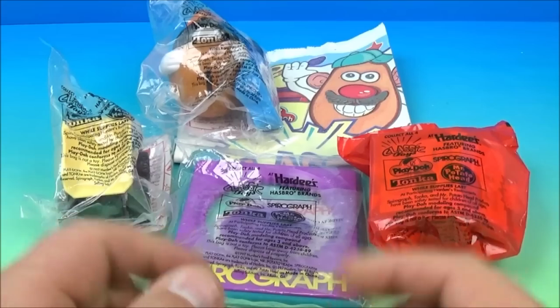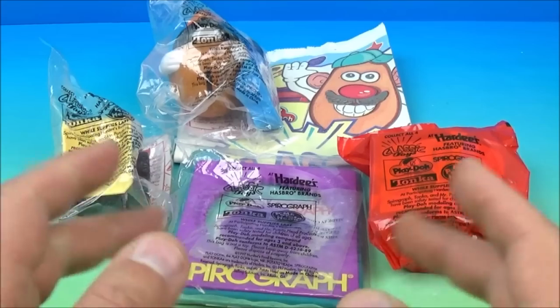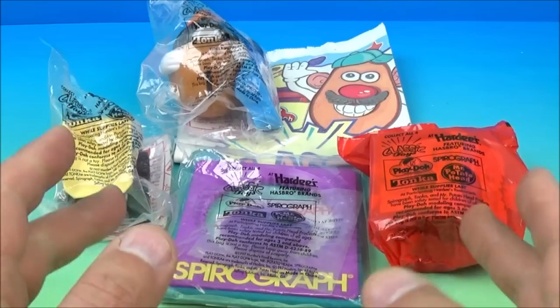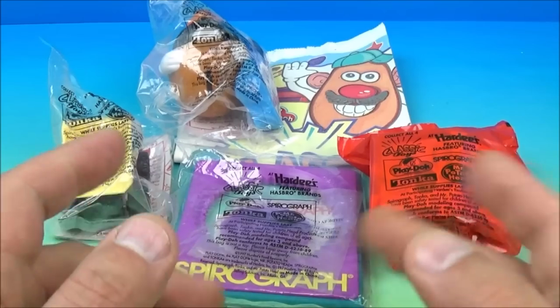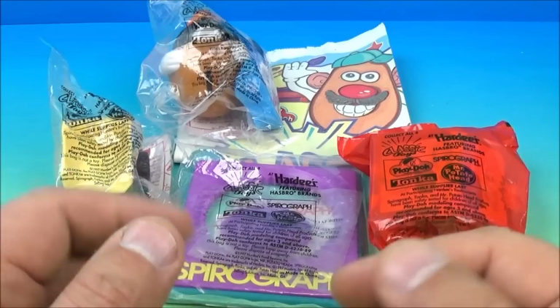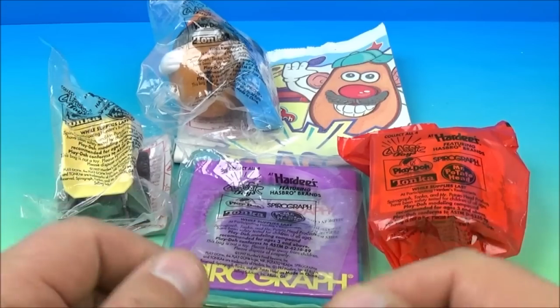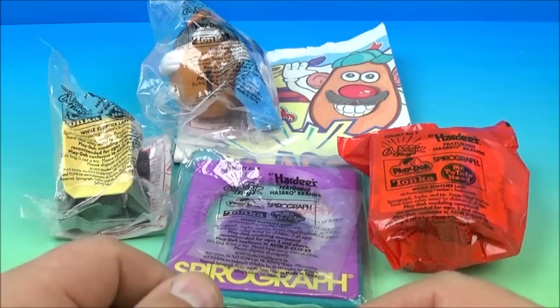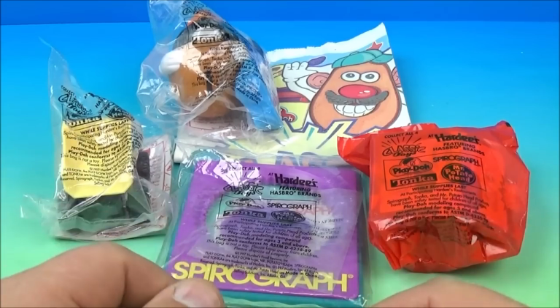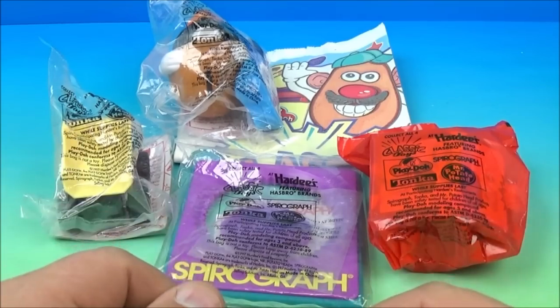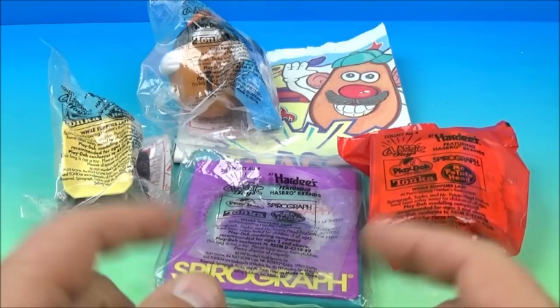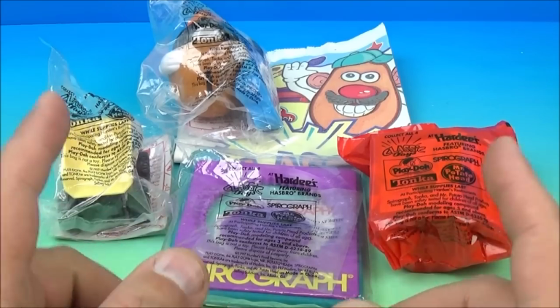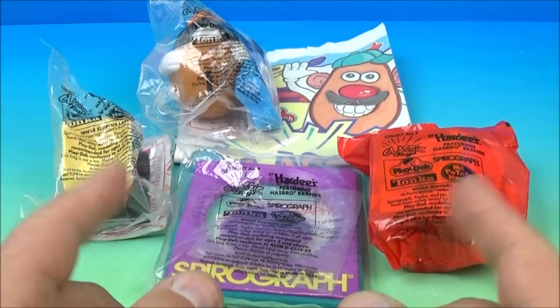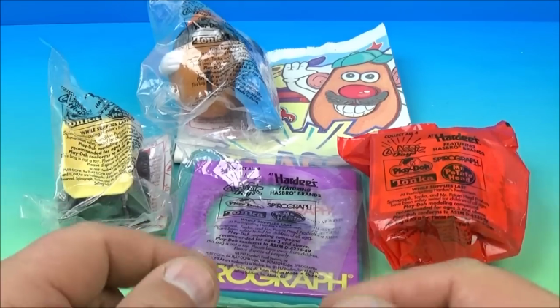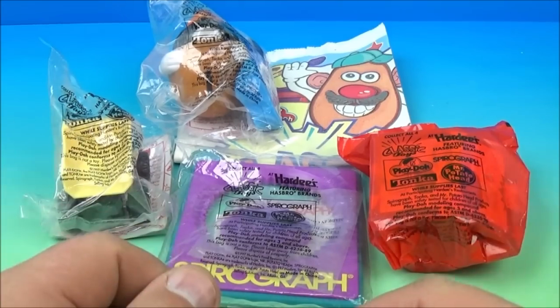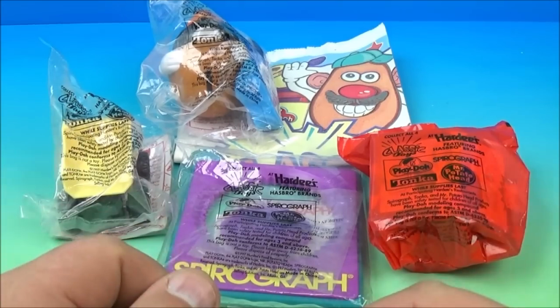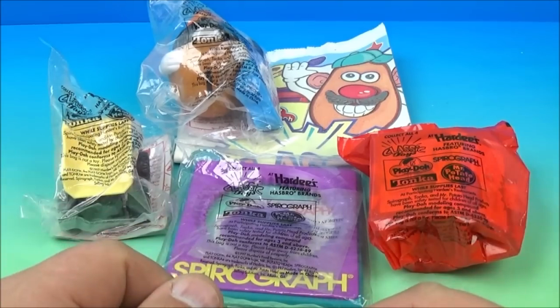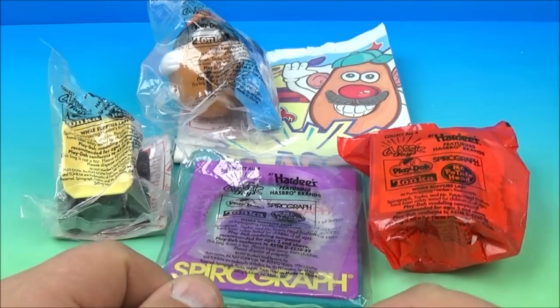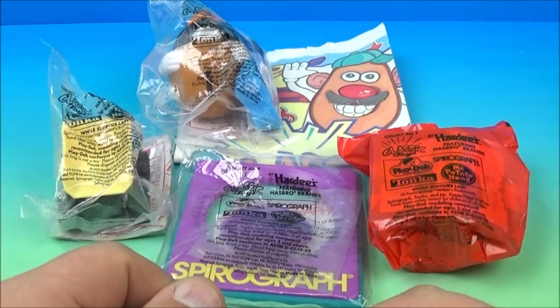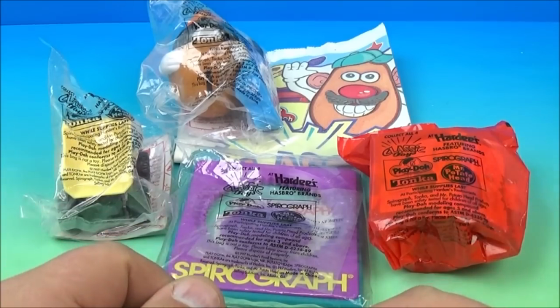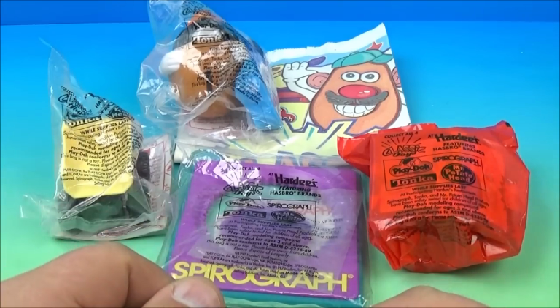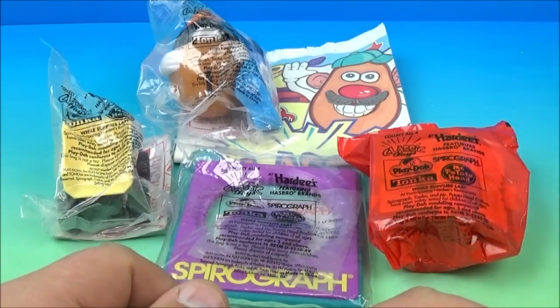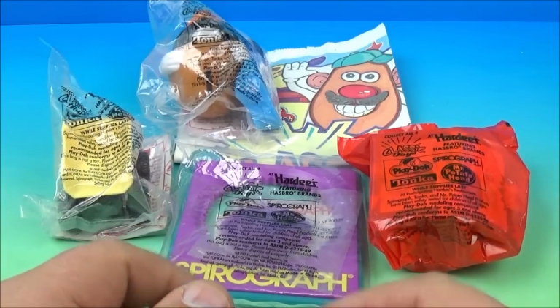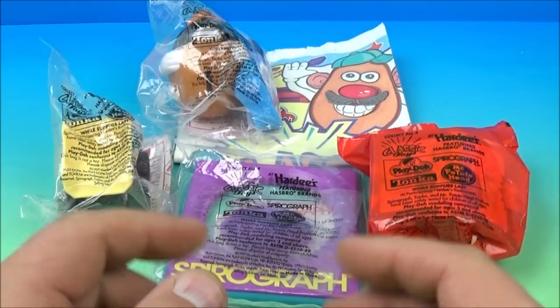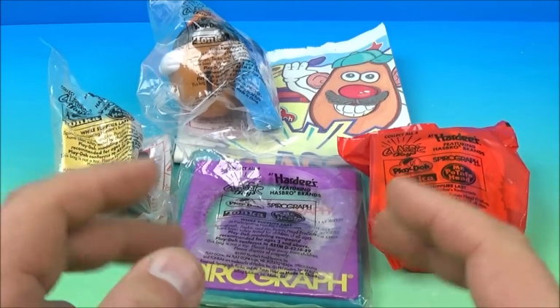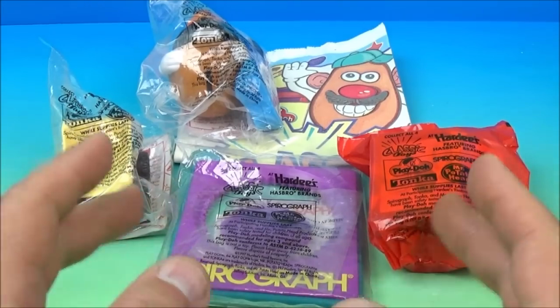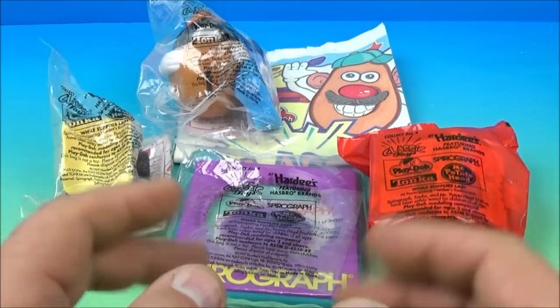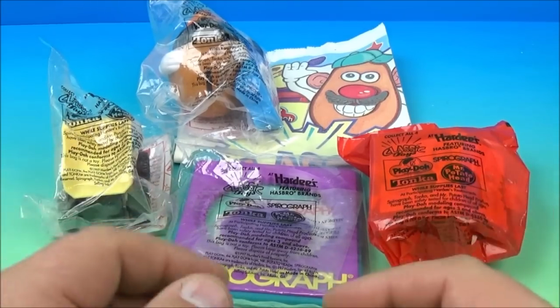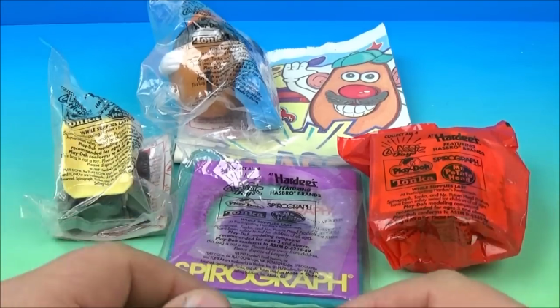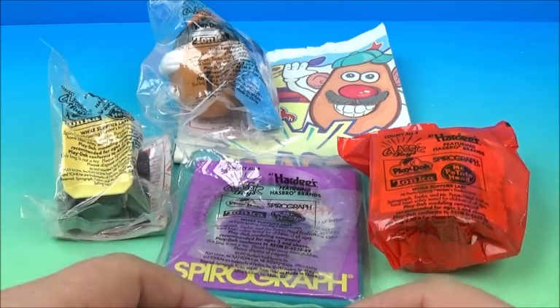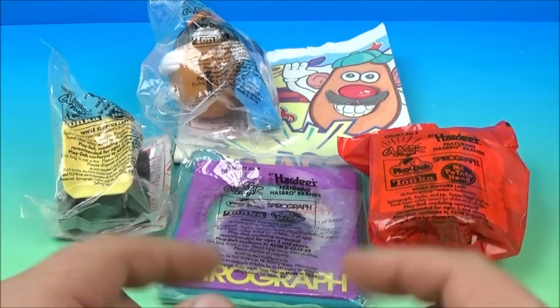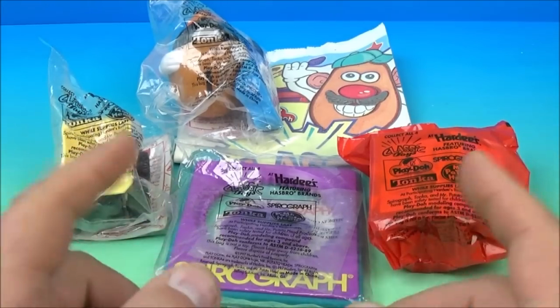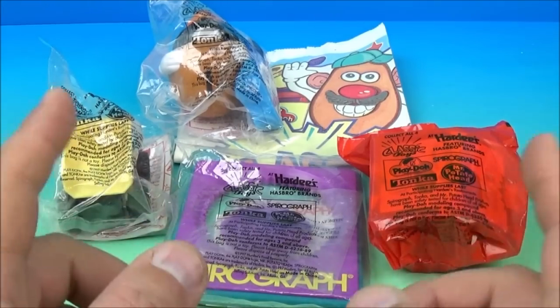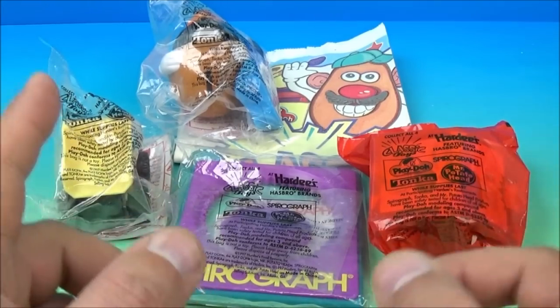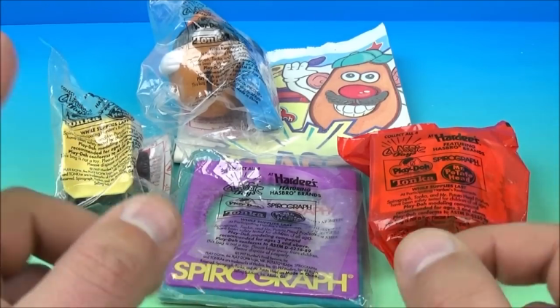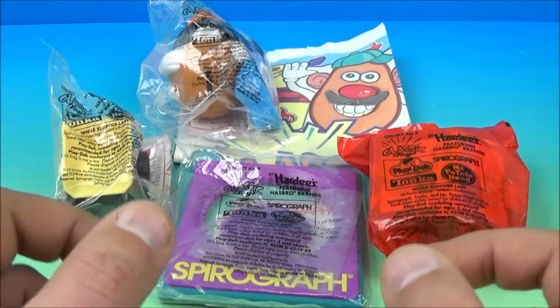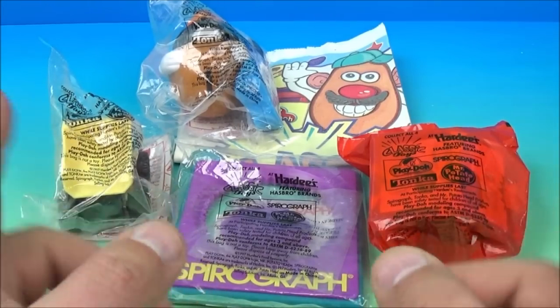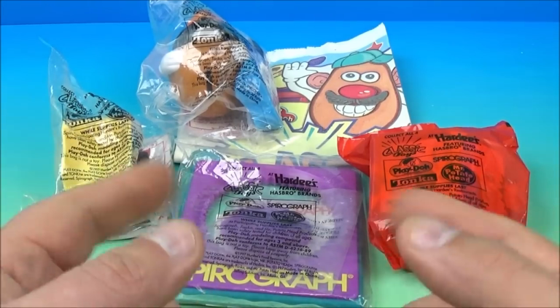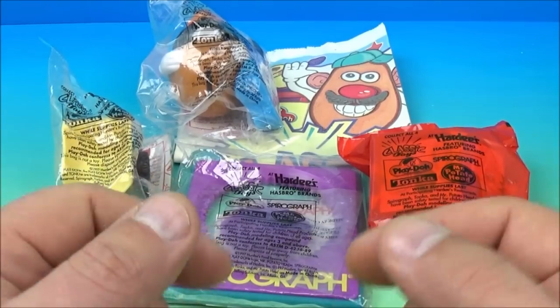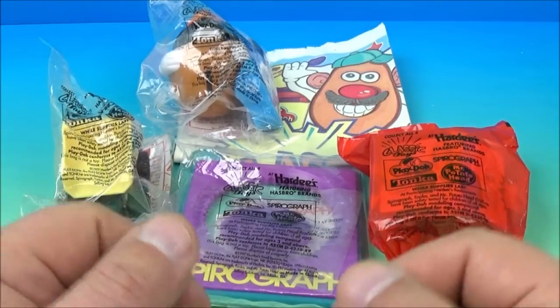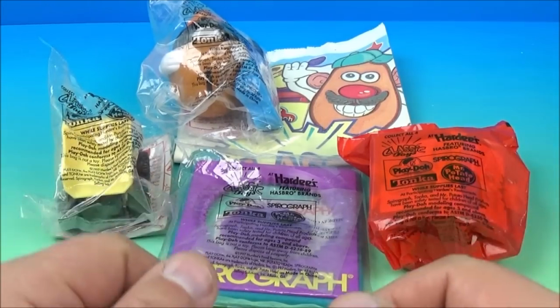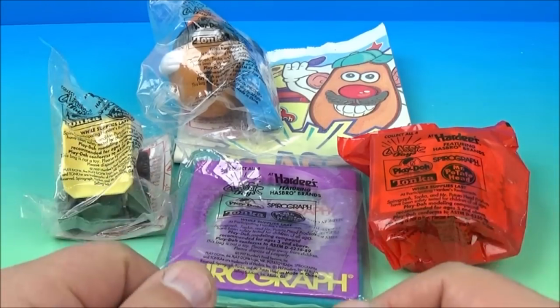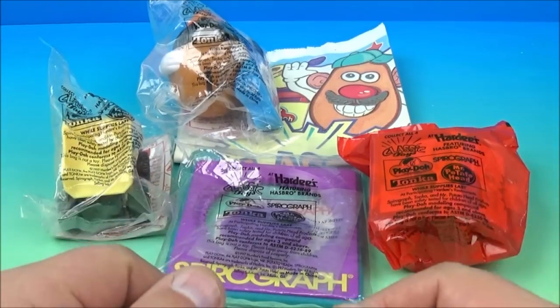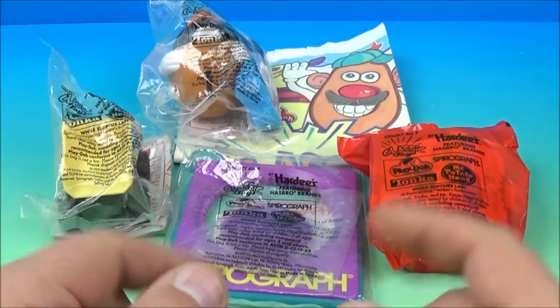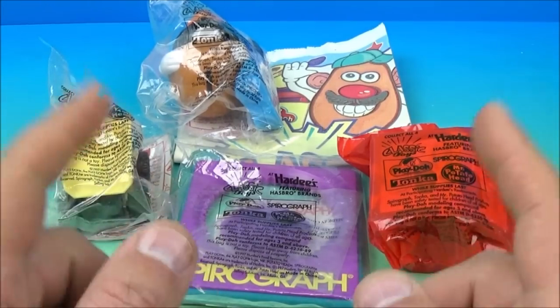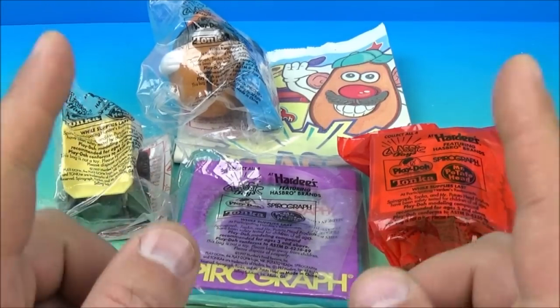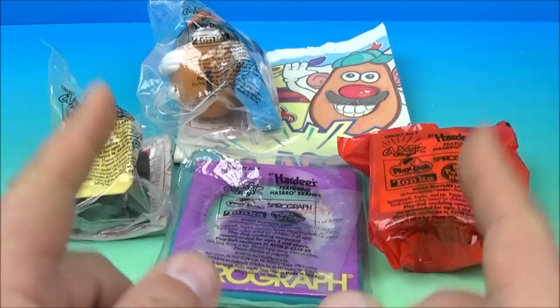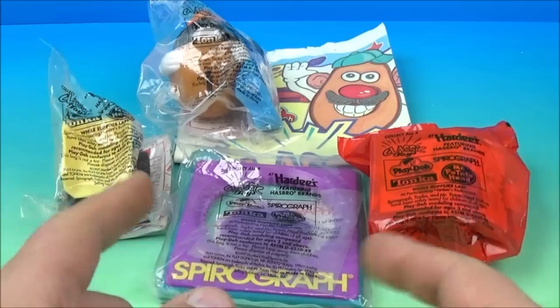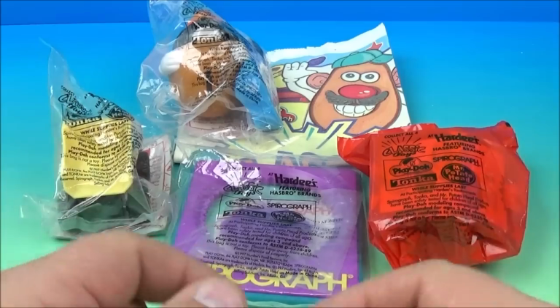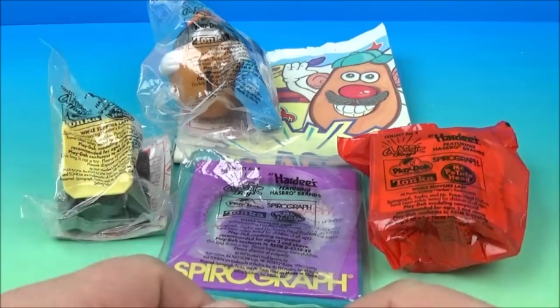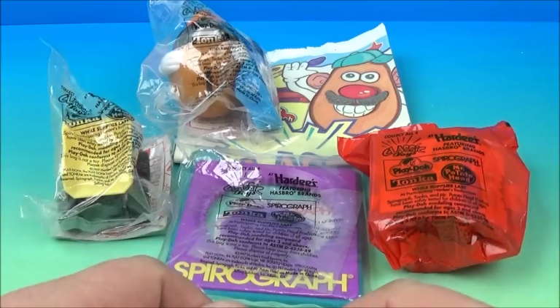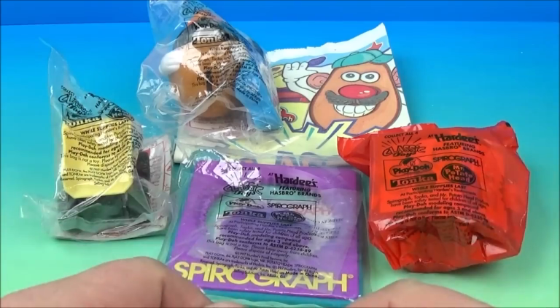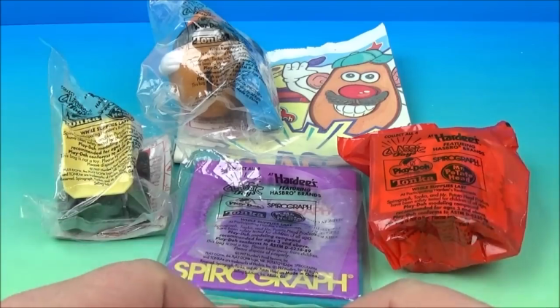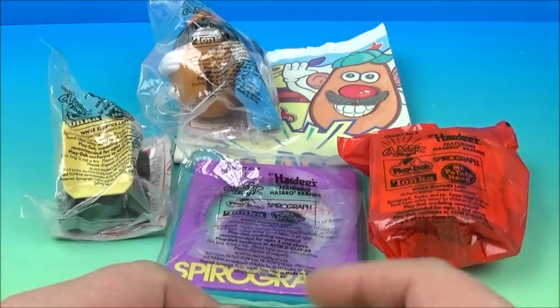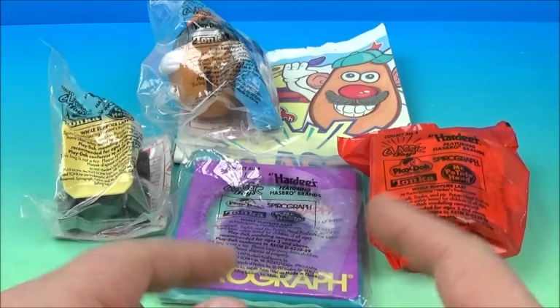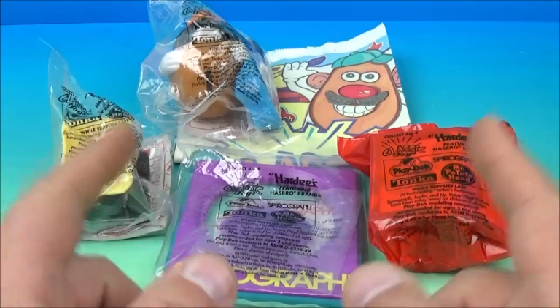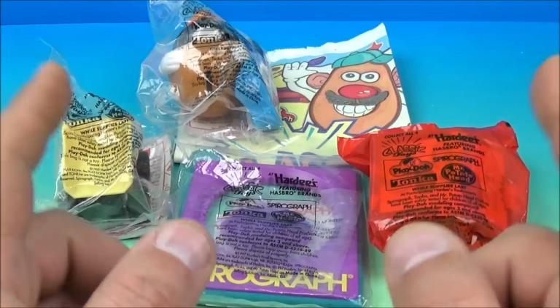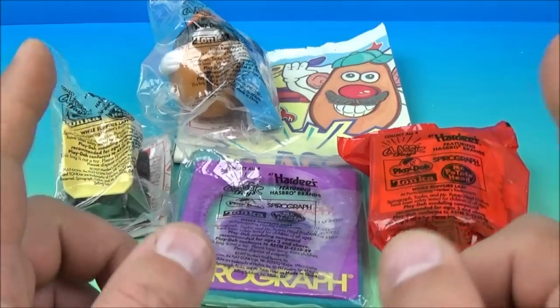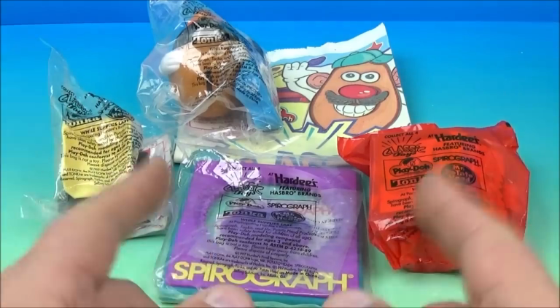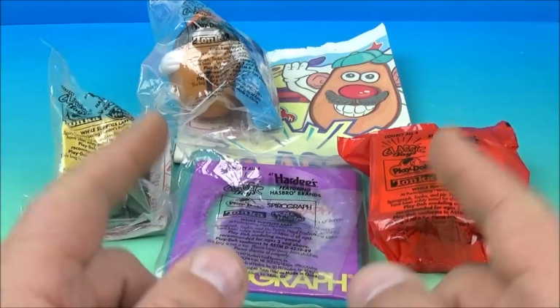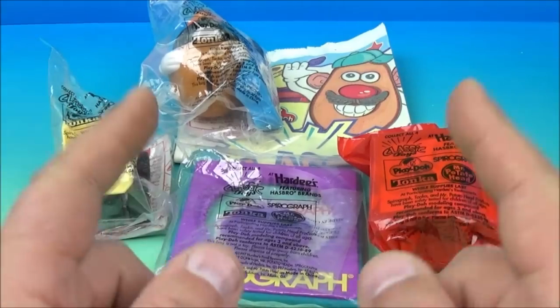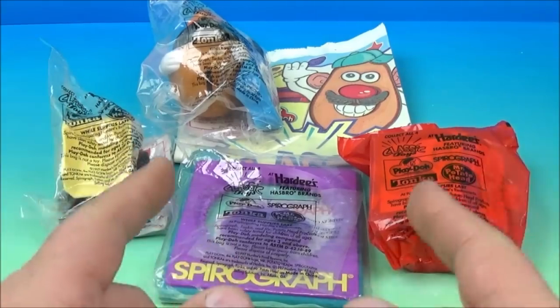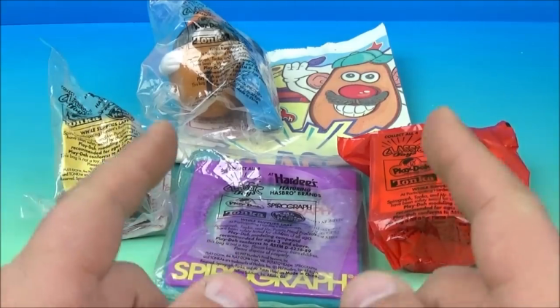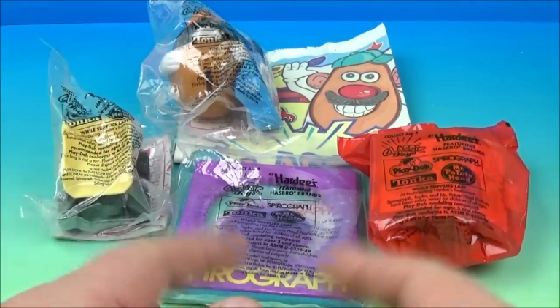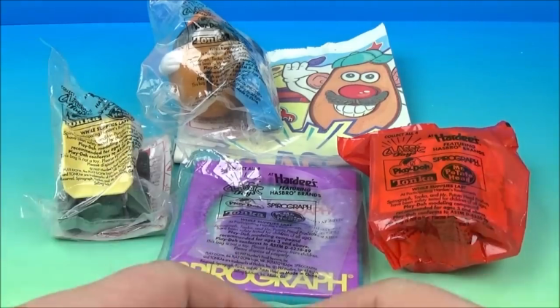Hey, how's it going everyone? Fast Food Toy Reviews here. Today we have a set of four classic toys released by Hardee's back in 1997.